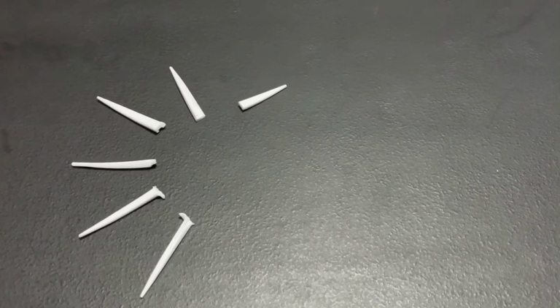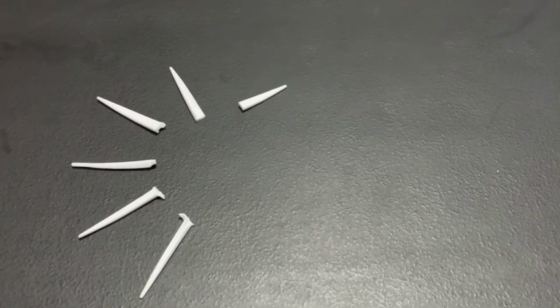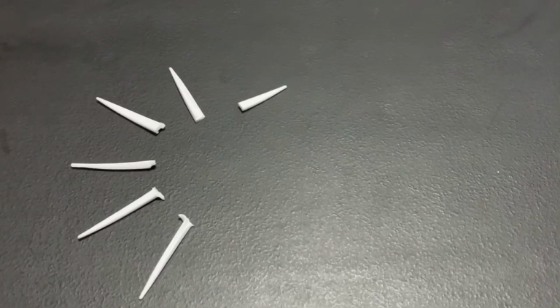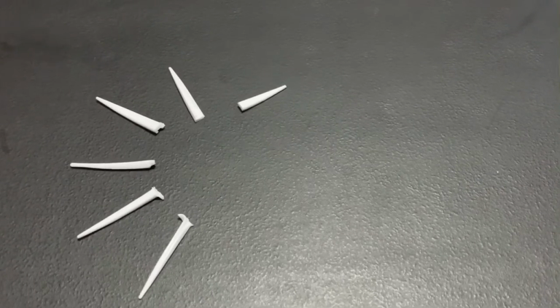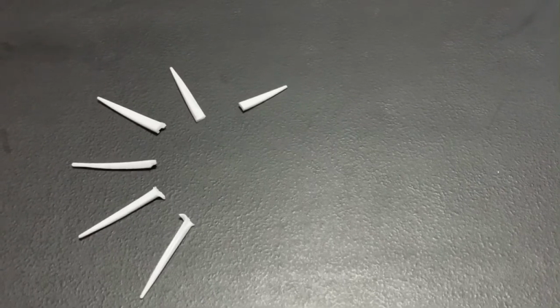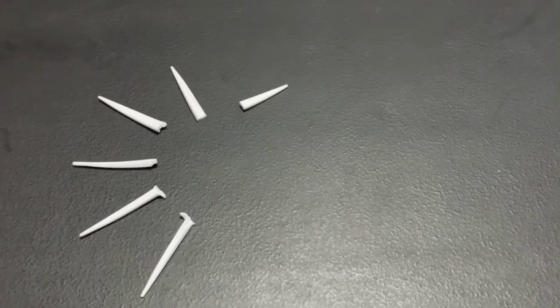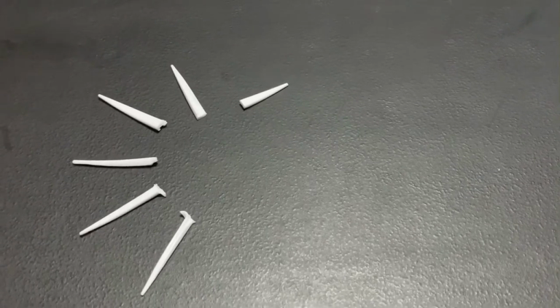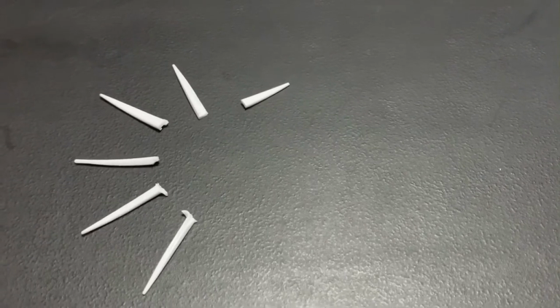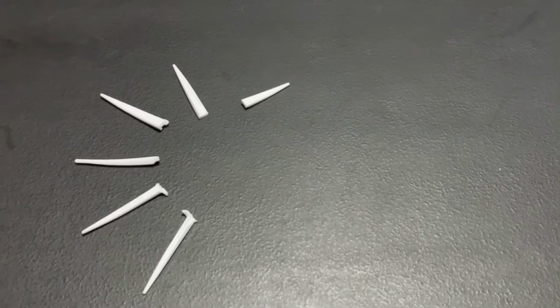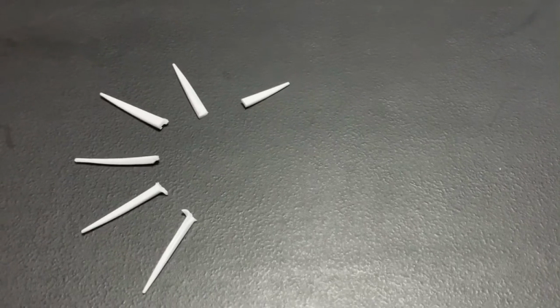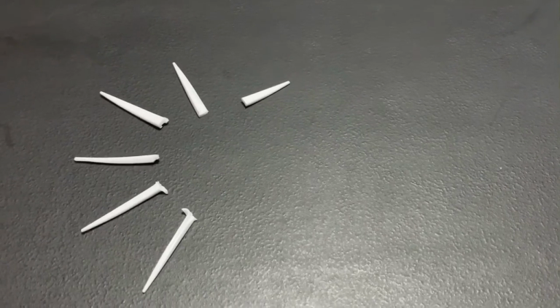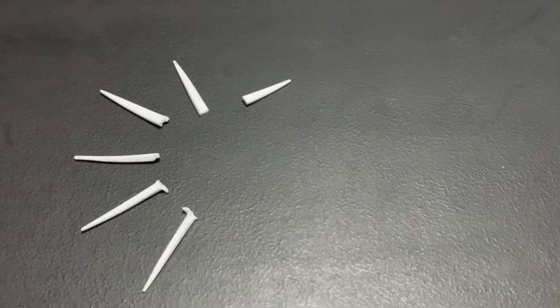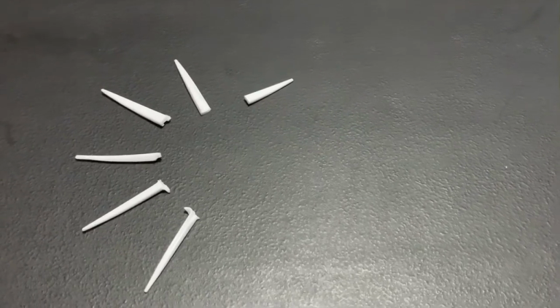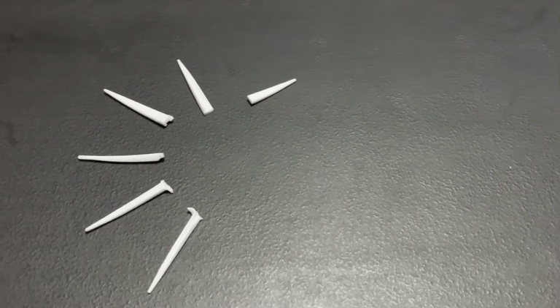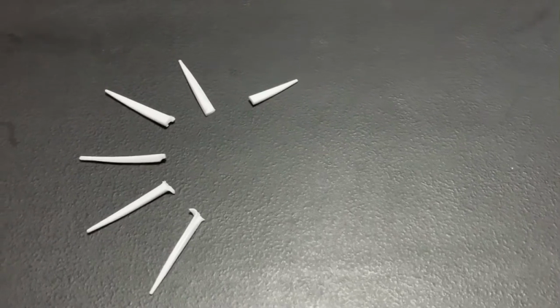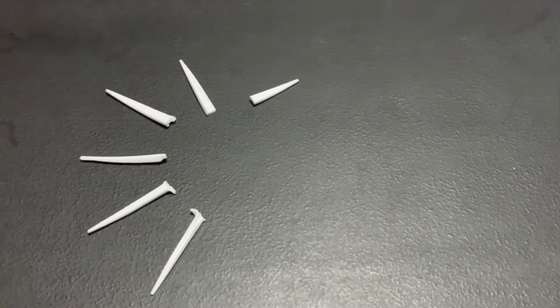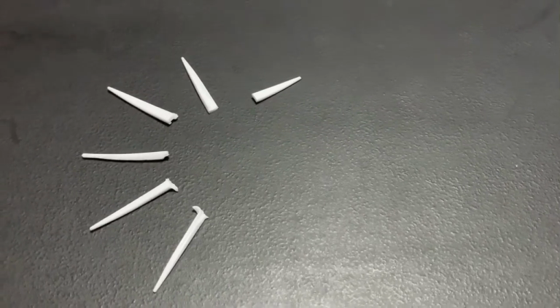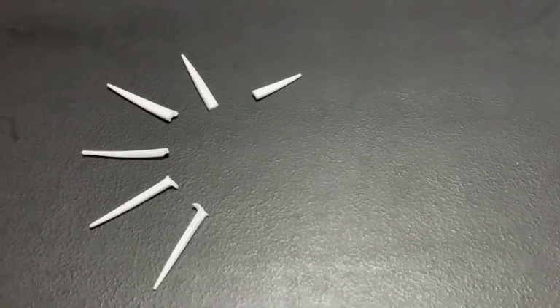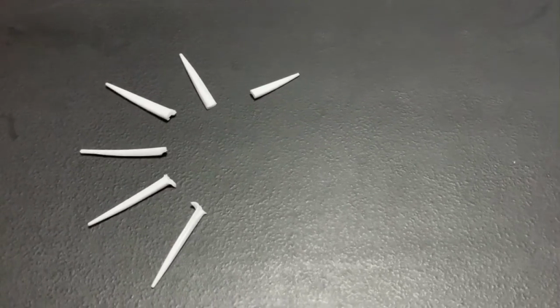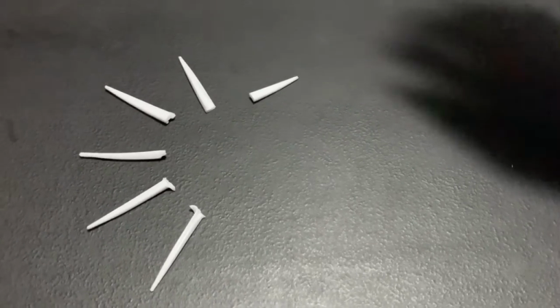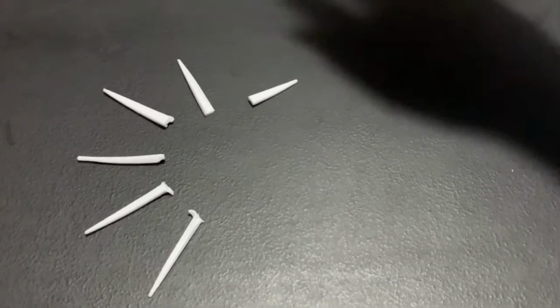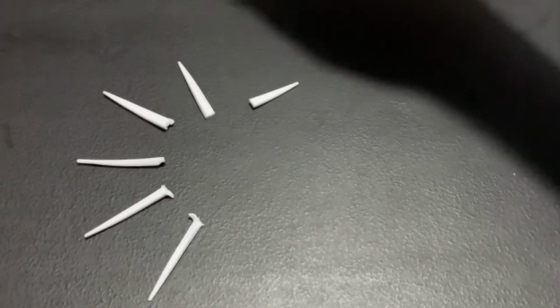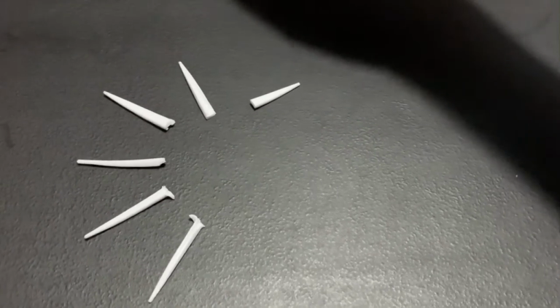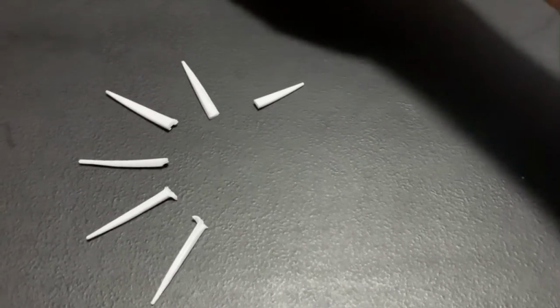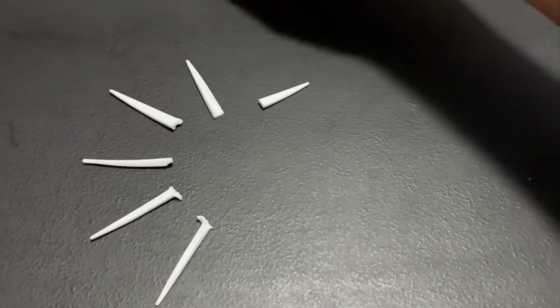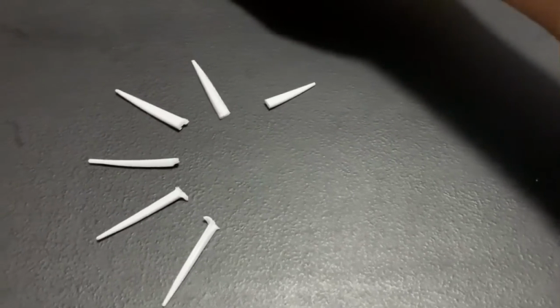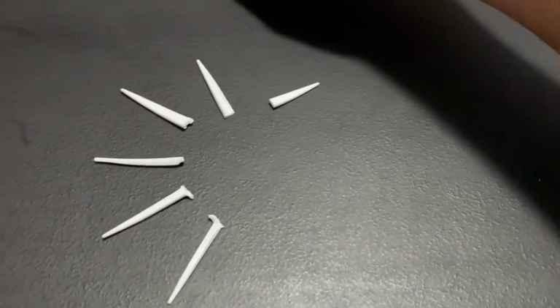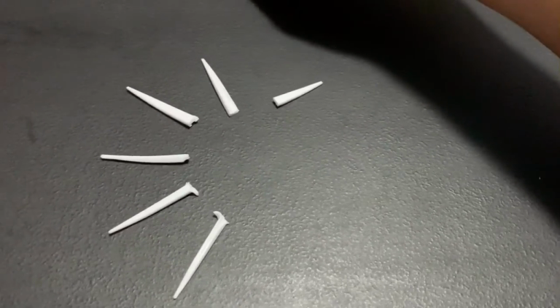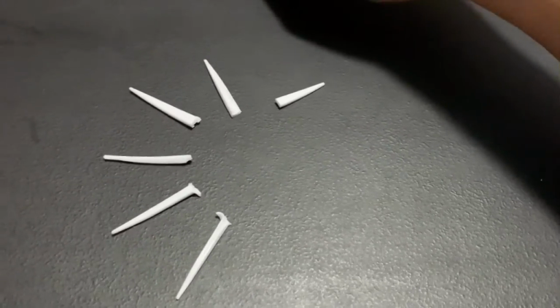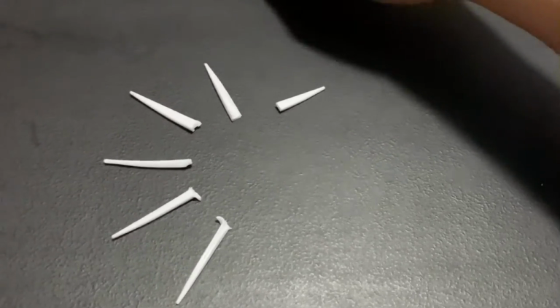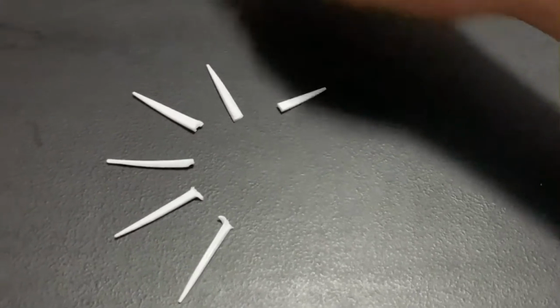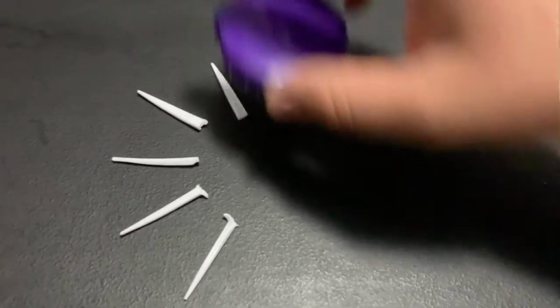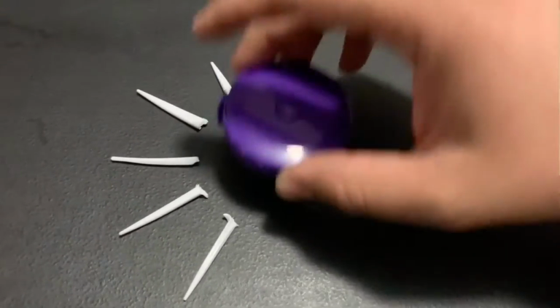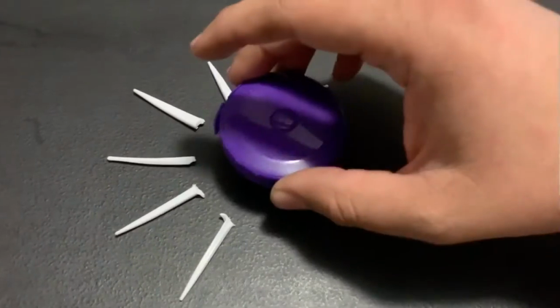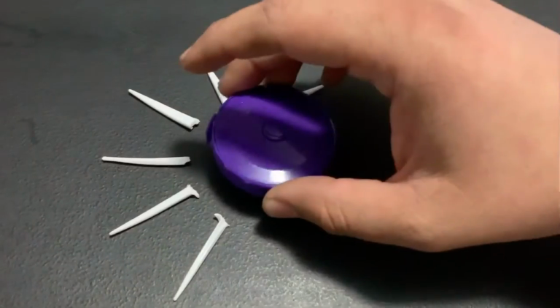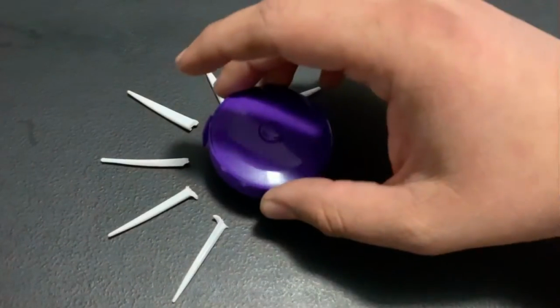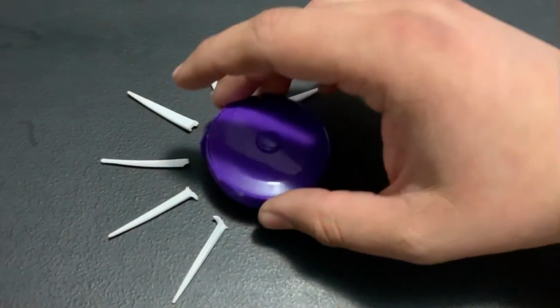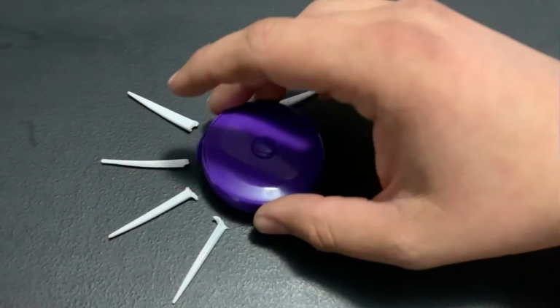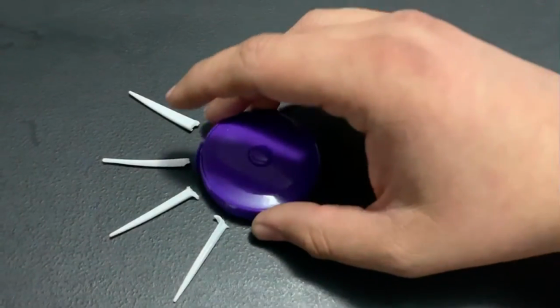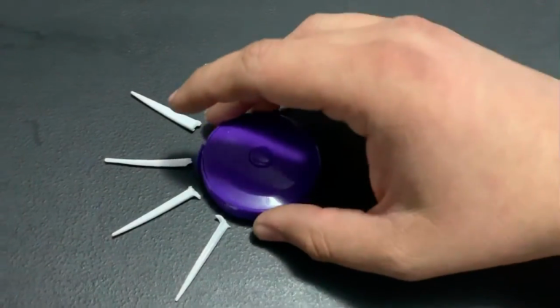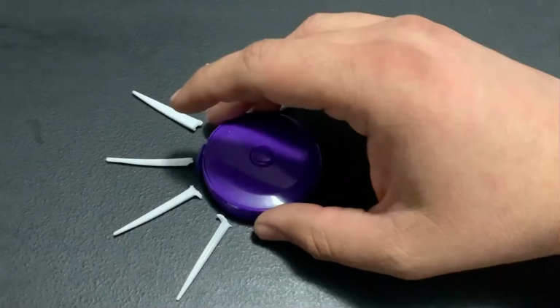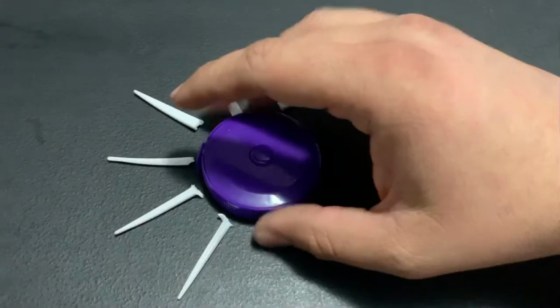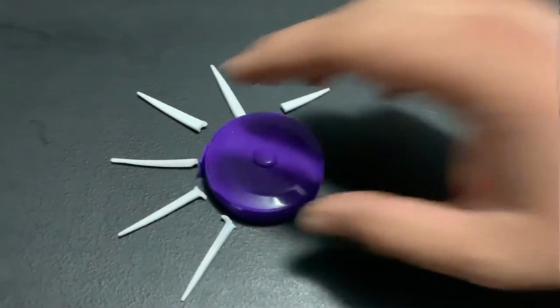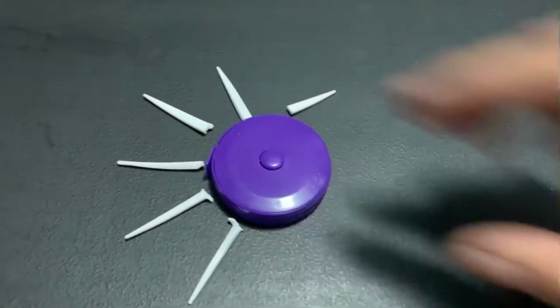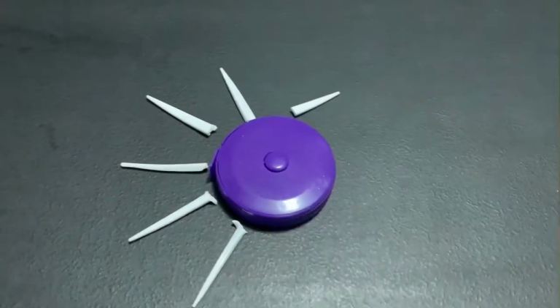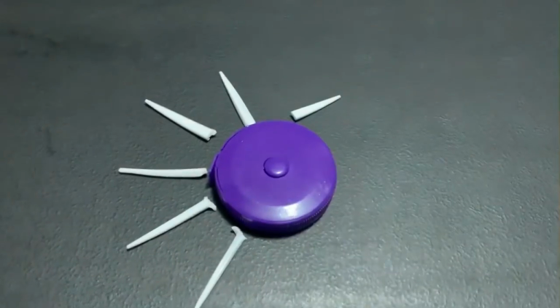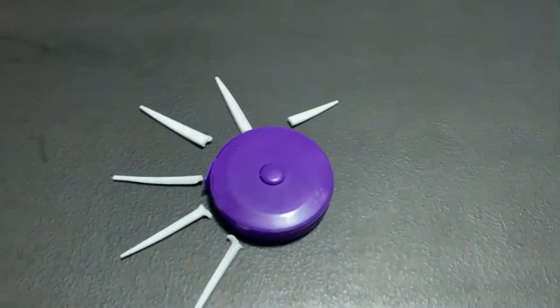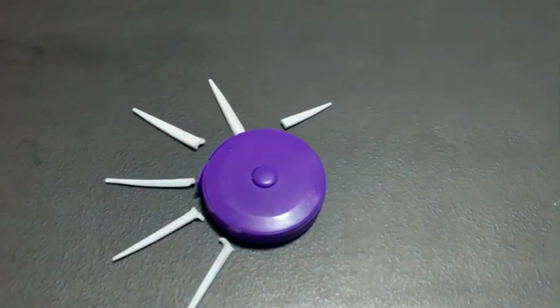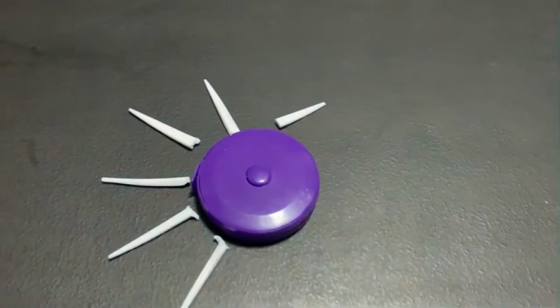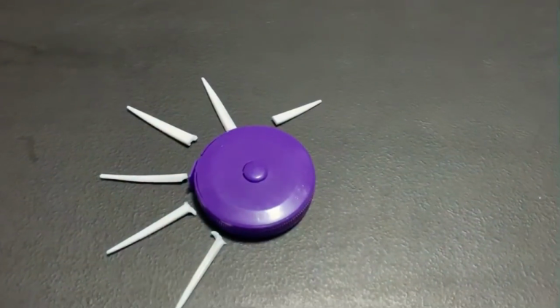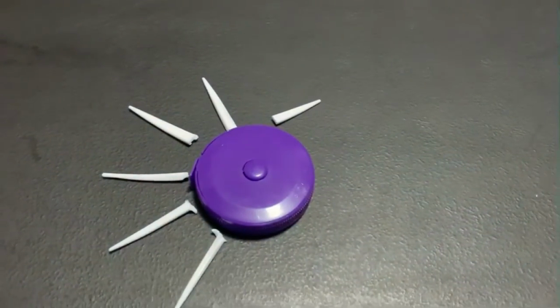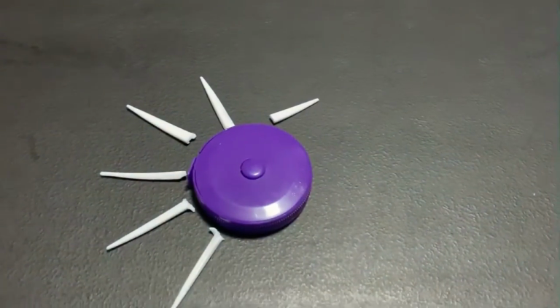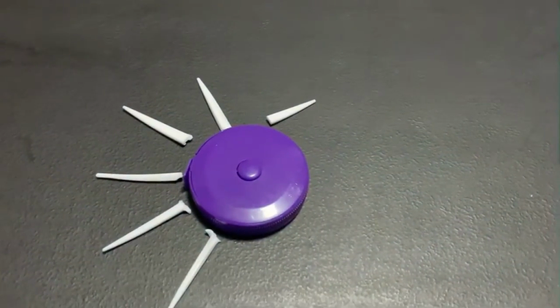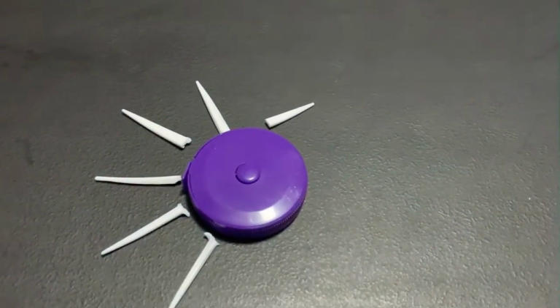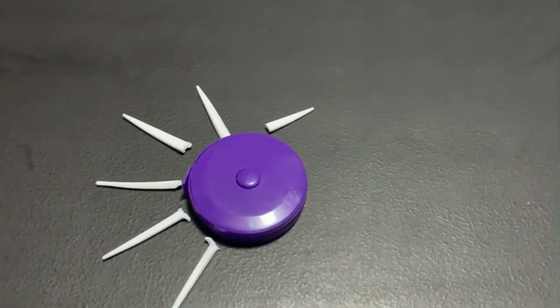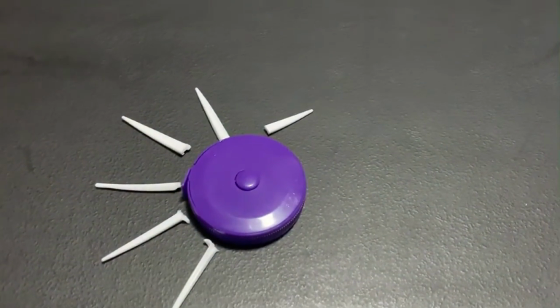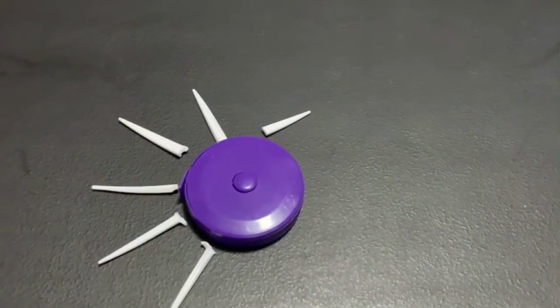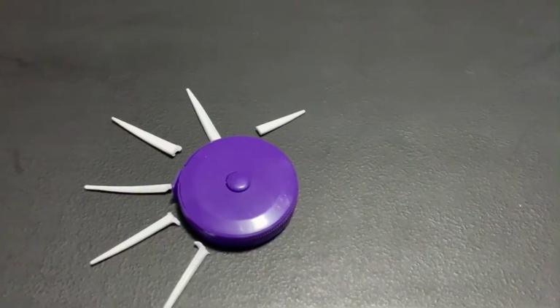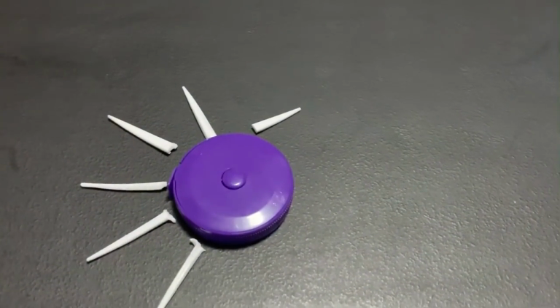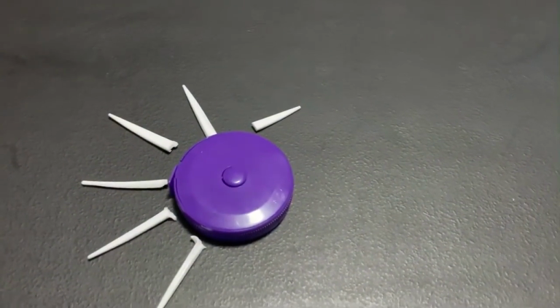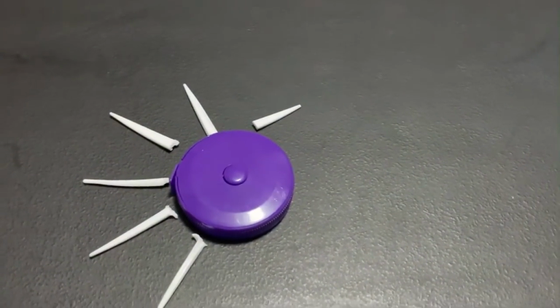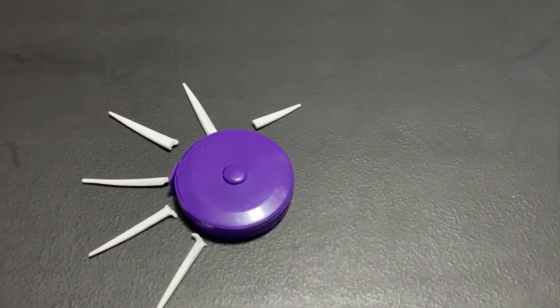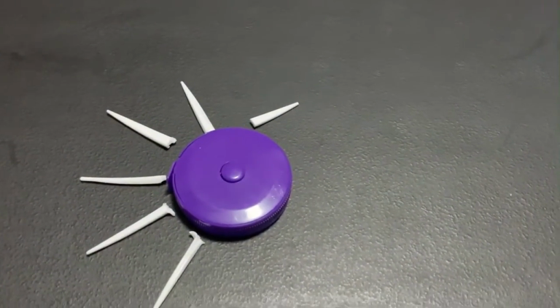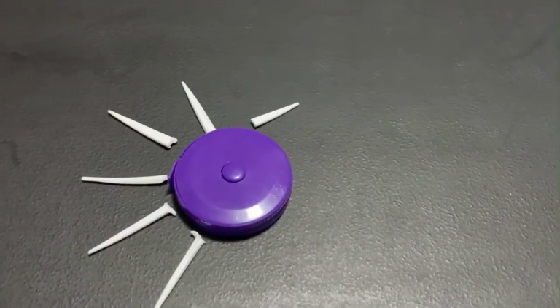Next is the cell body, also called the soma, and I use this measuring tape. The soma is where information is processed.